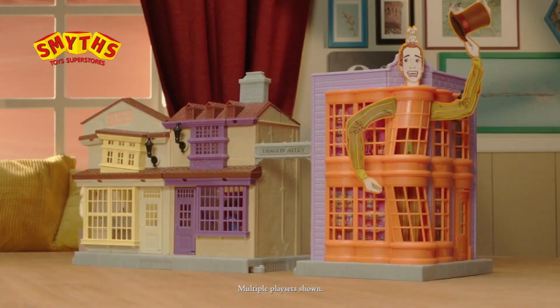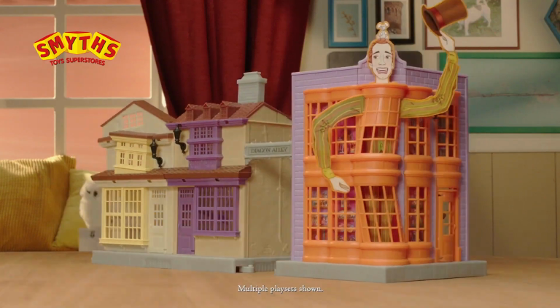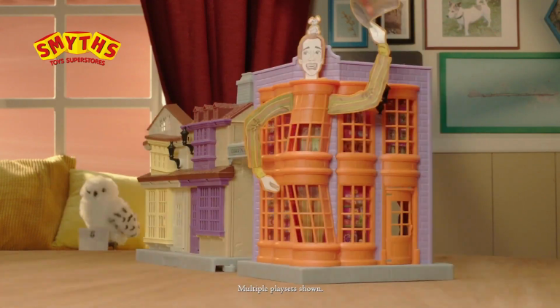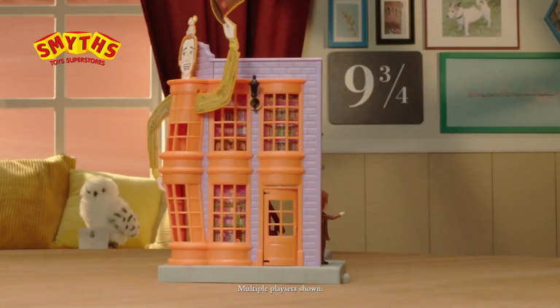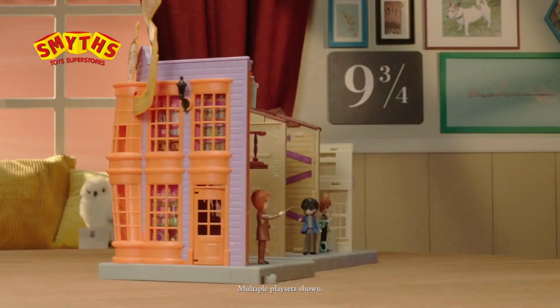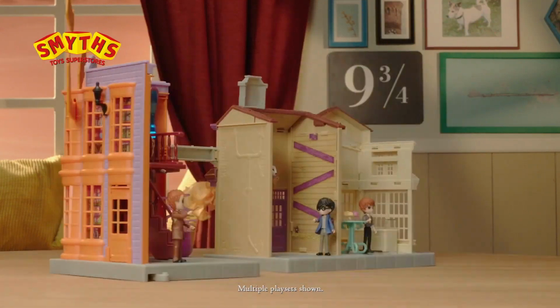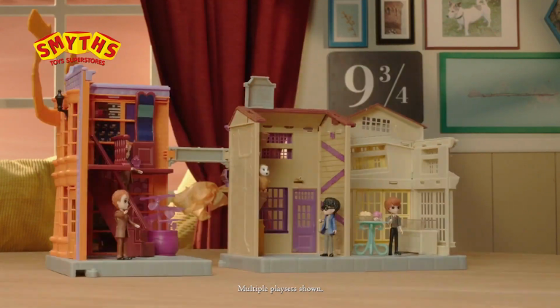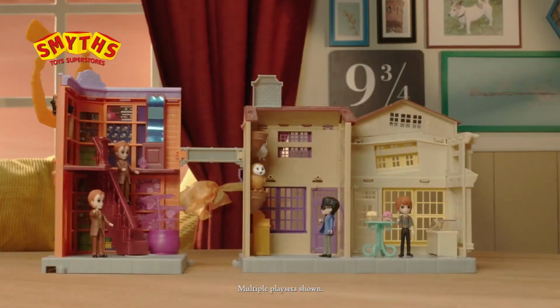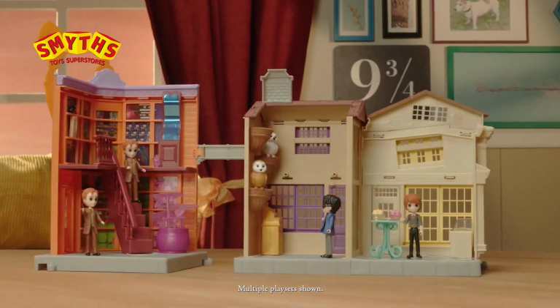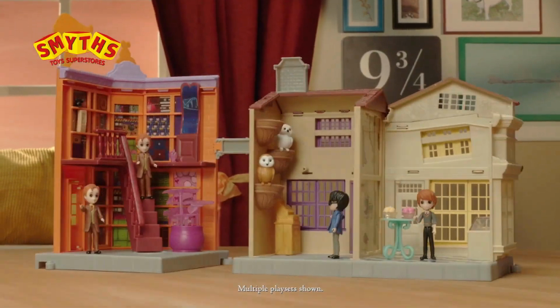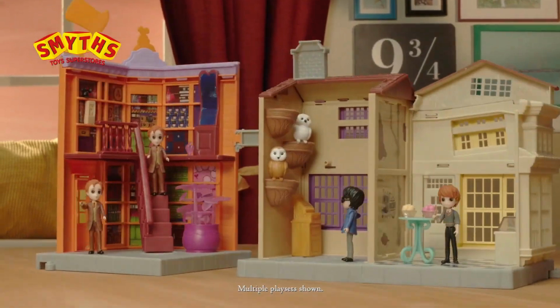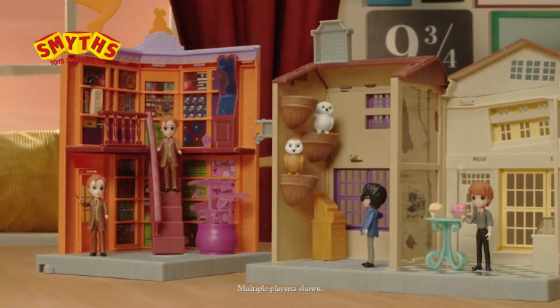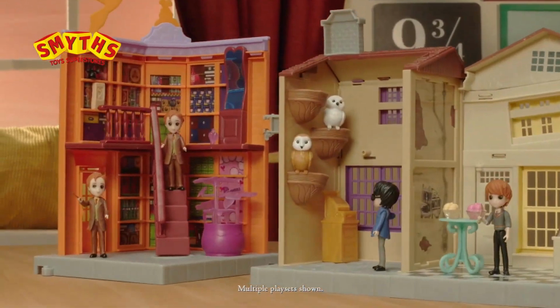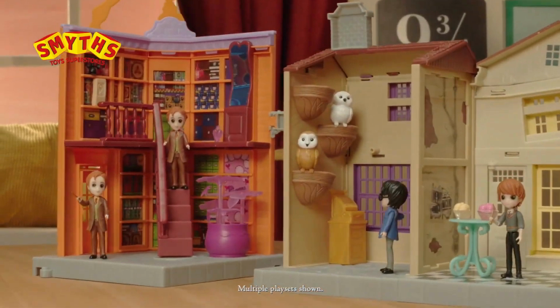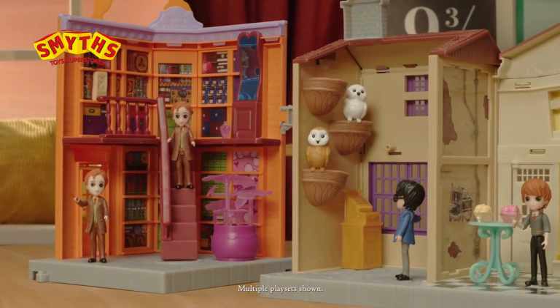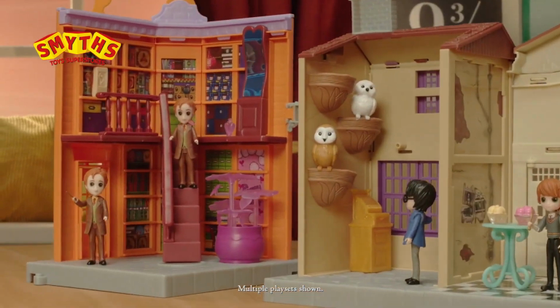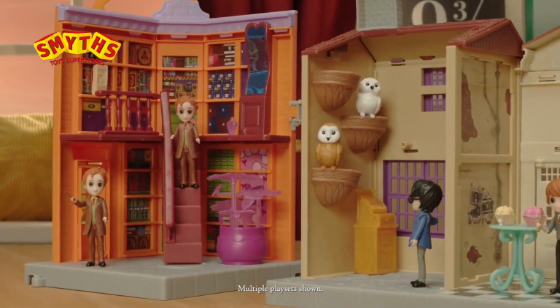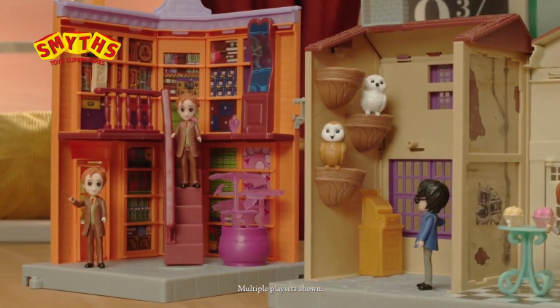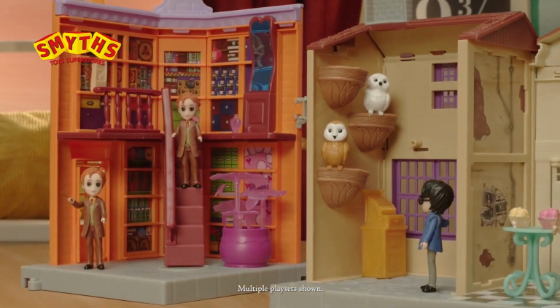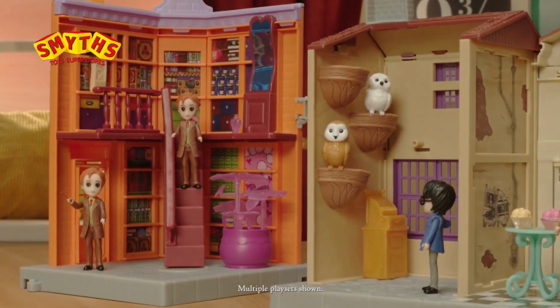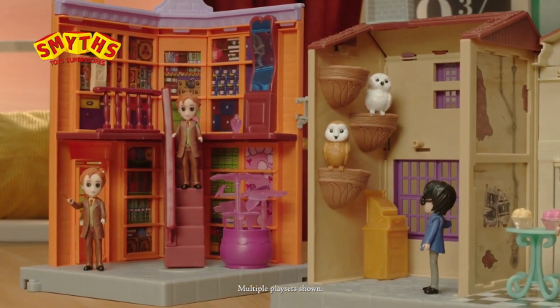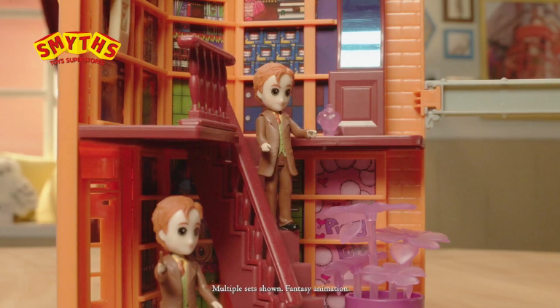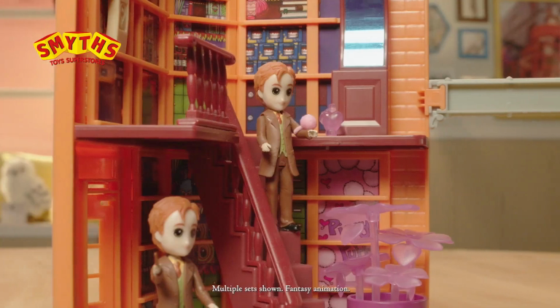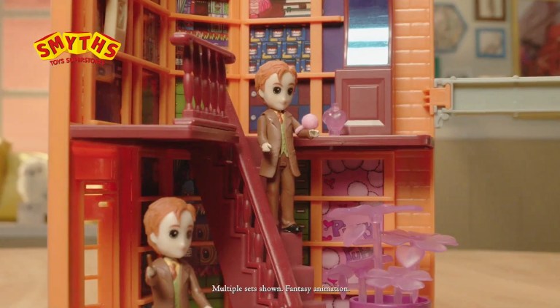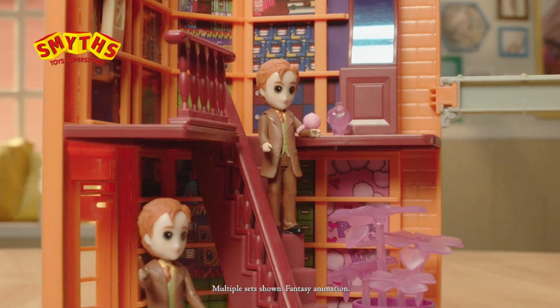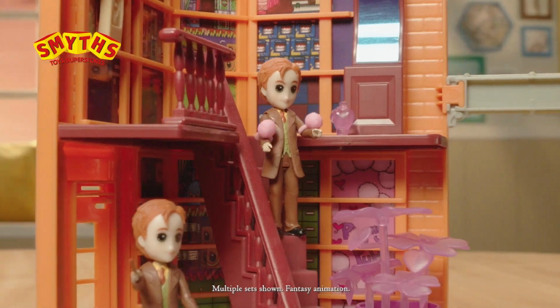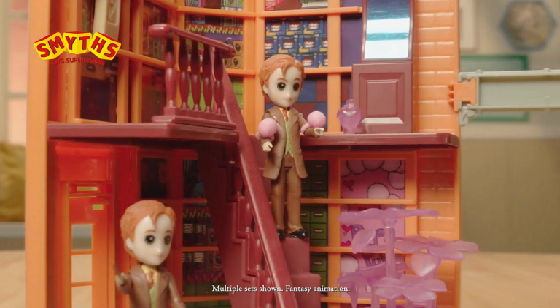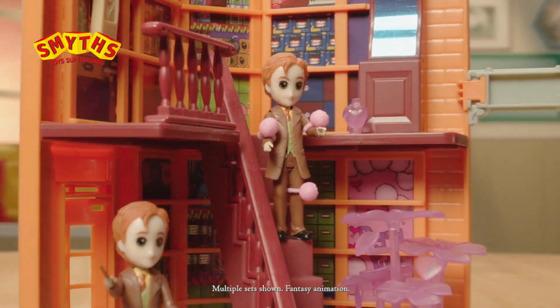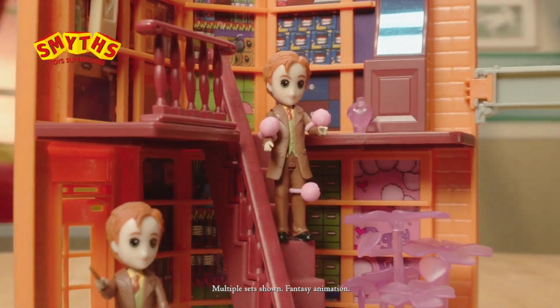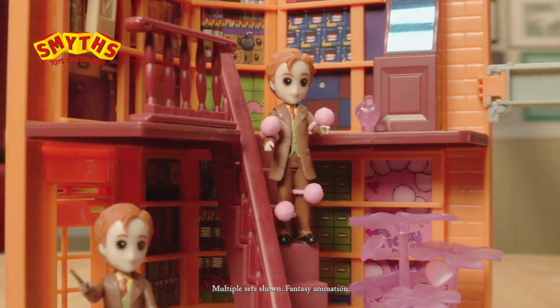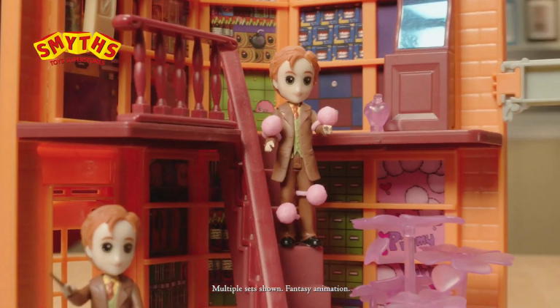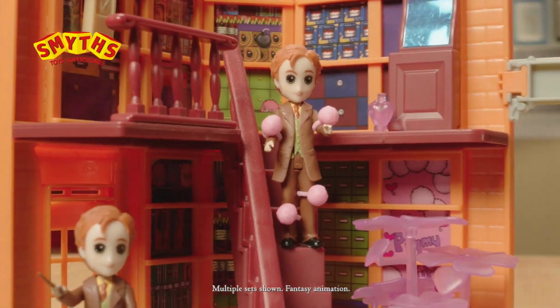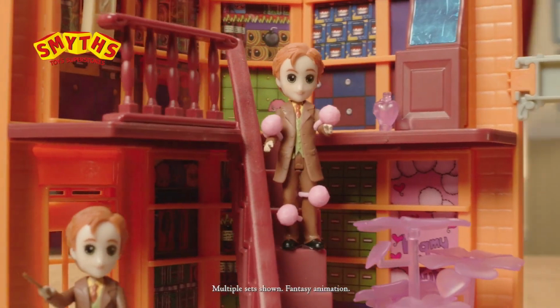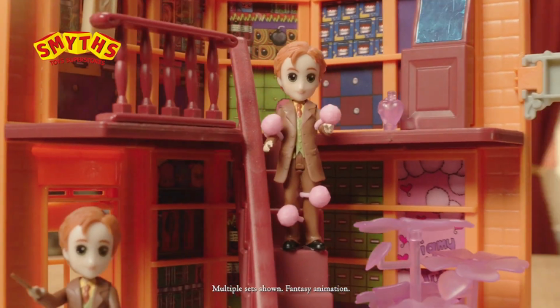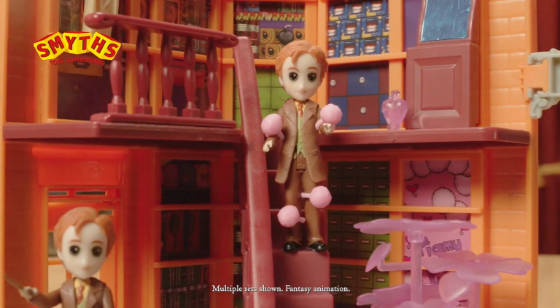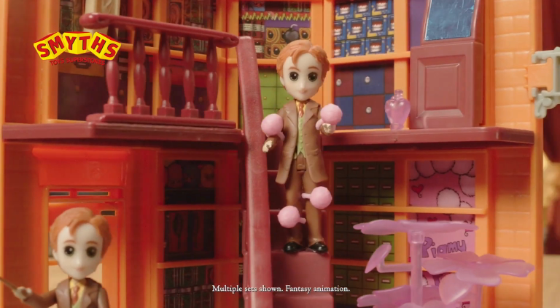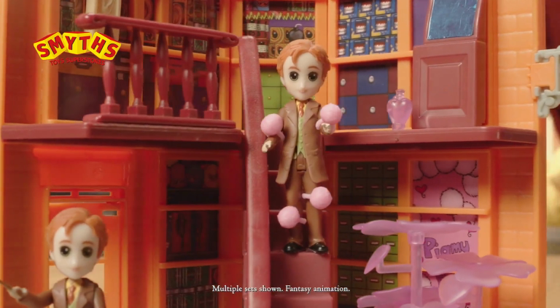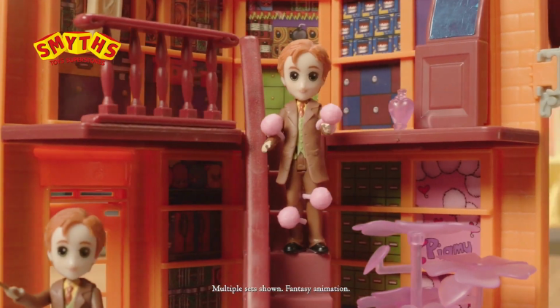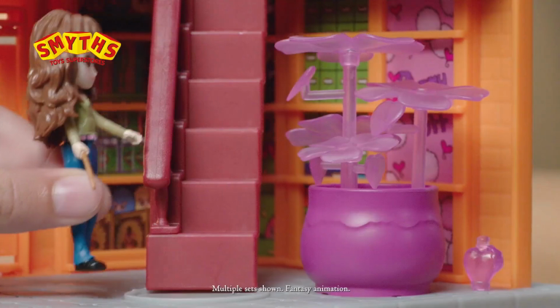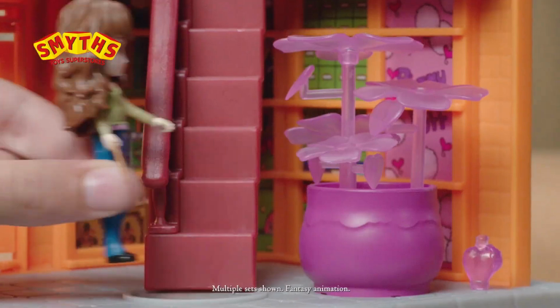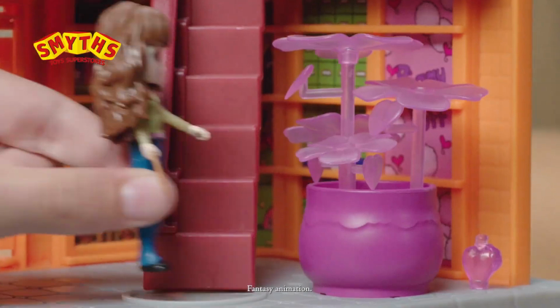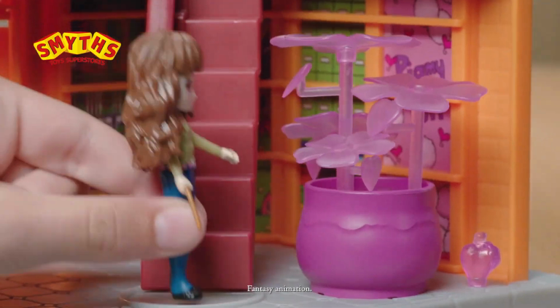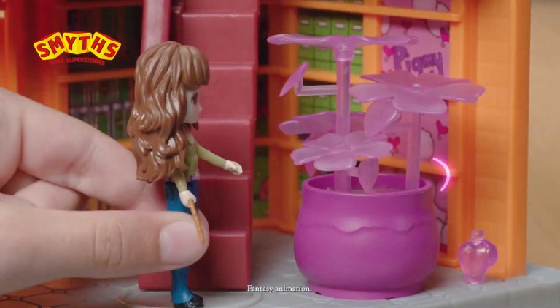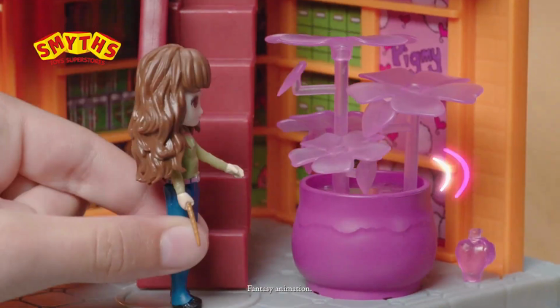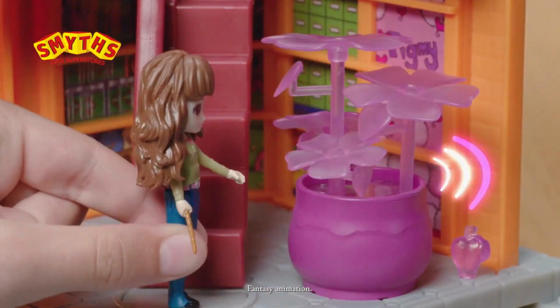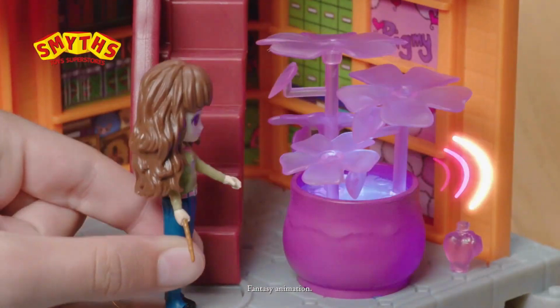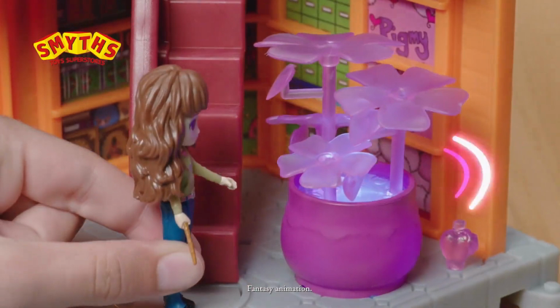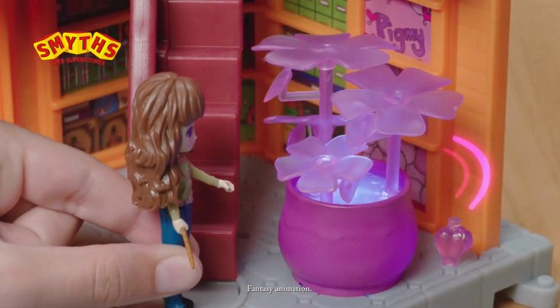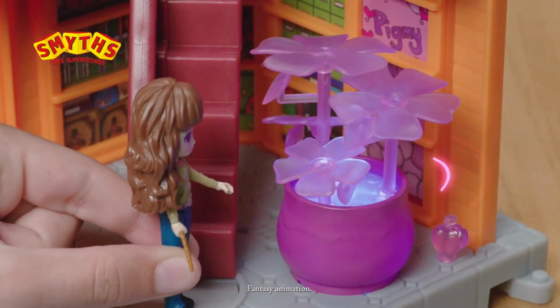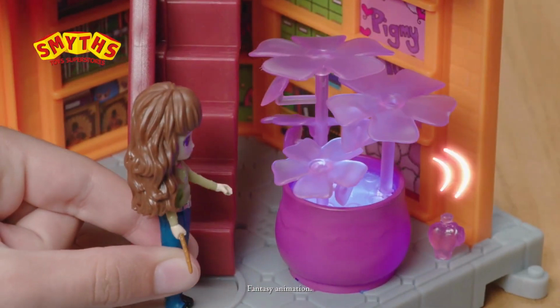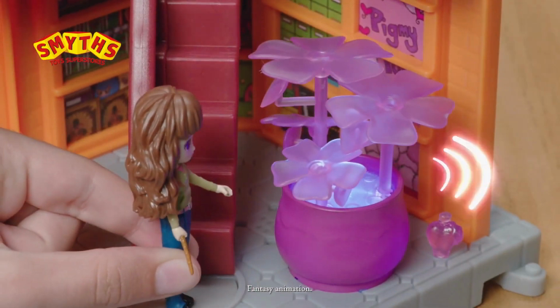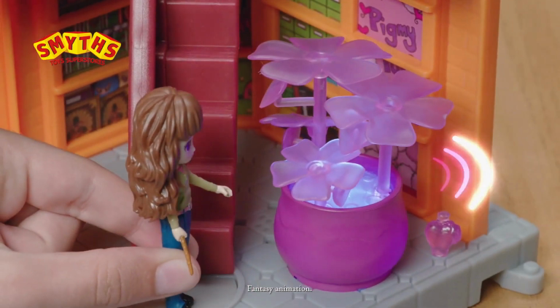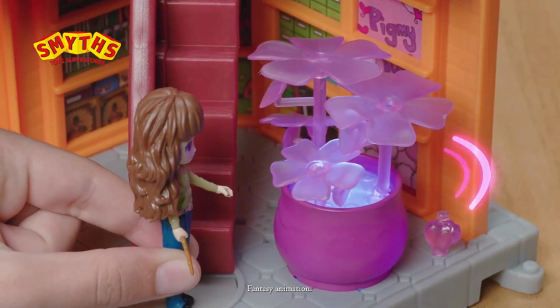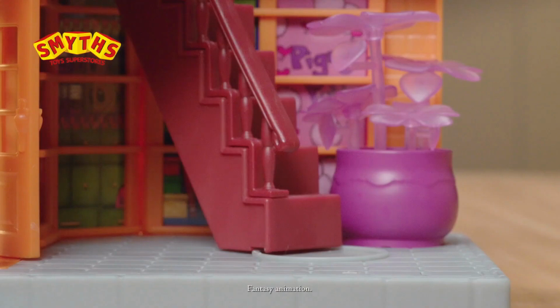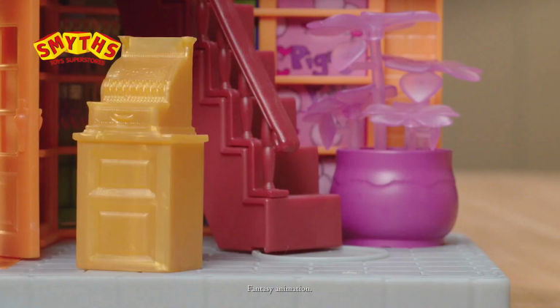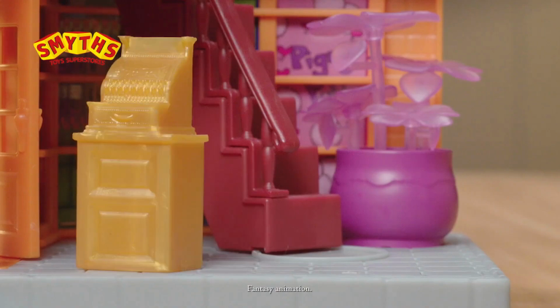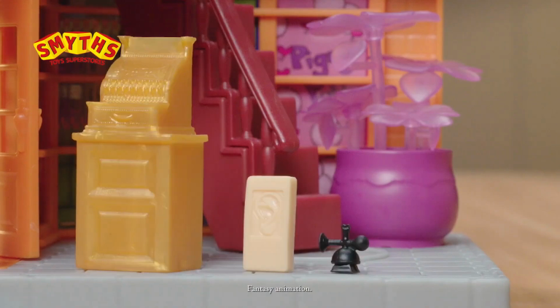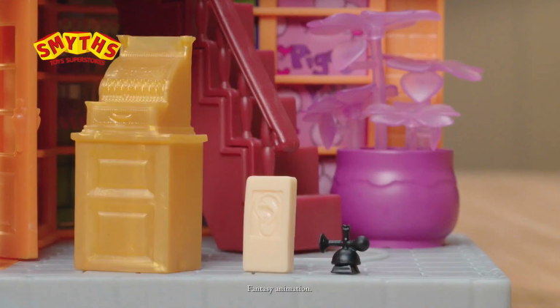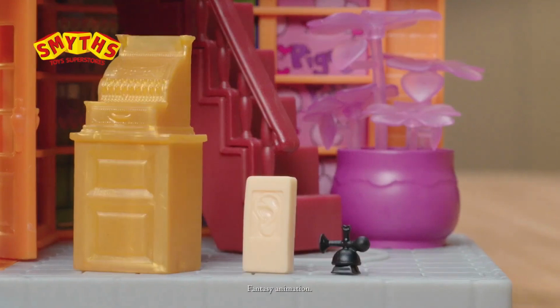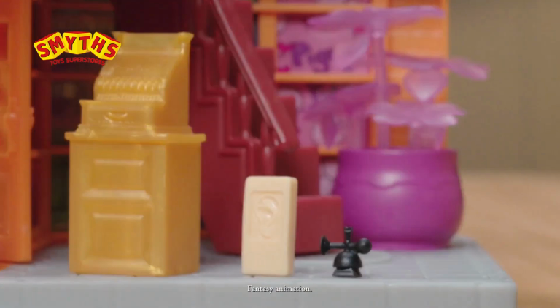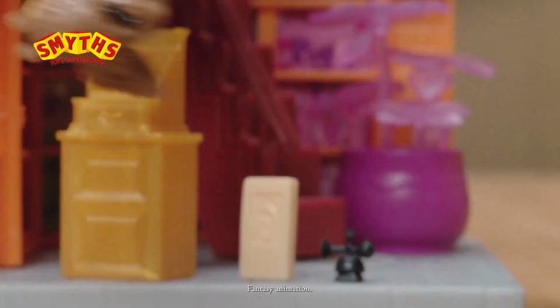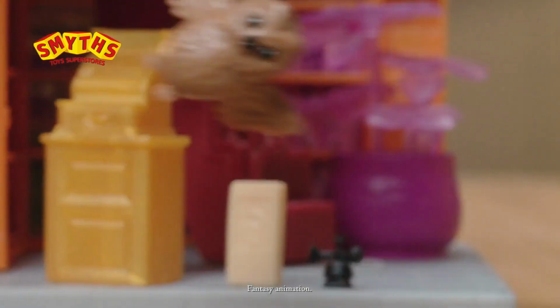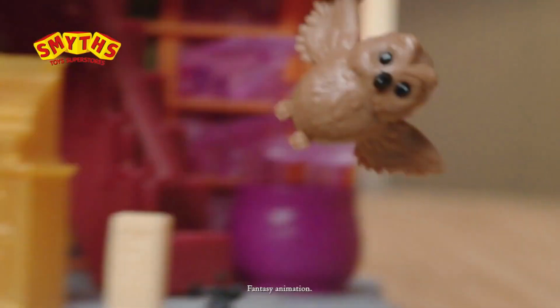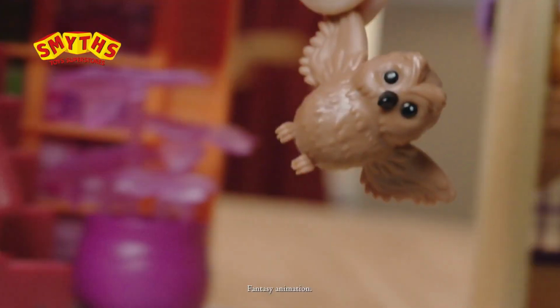Look, it's three play sets in one with exclusive new Fred and Hermione figures and a love potion that makes magical lights and sounds, plus tons of accessories.